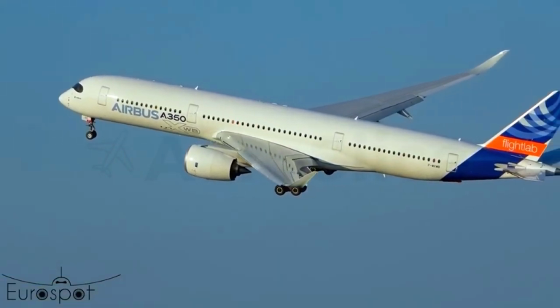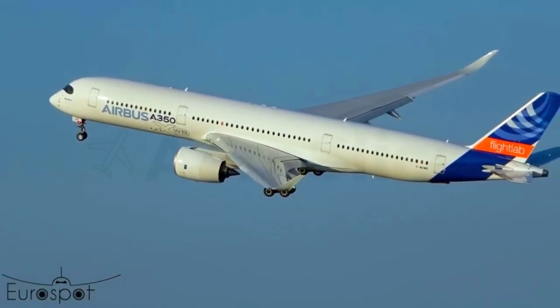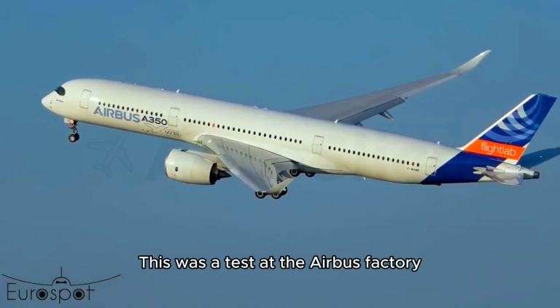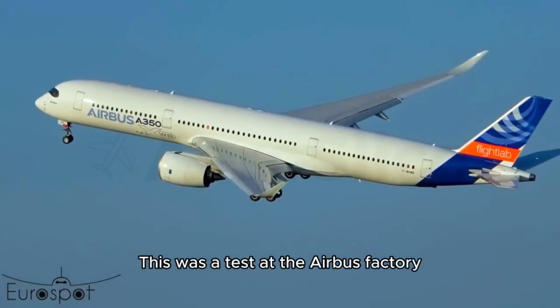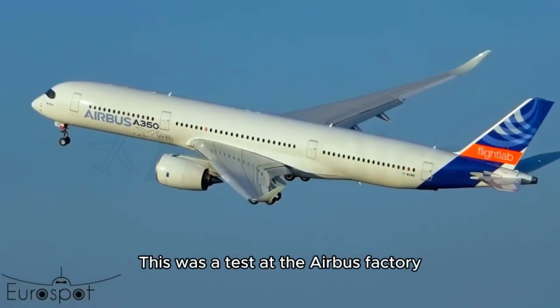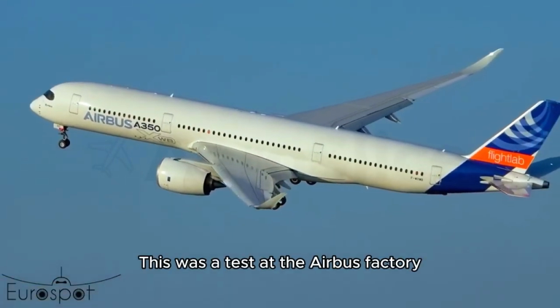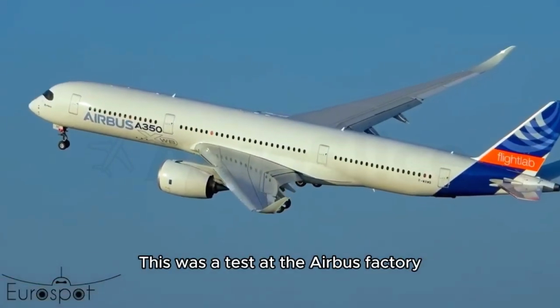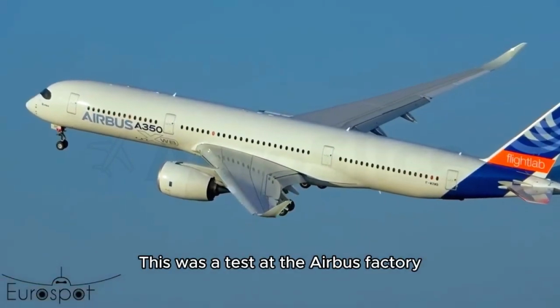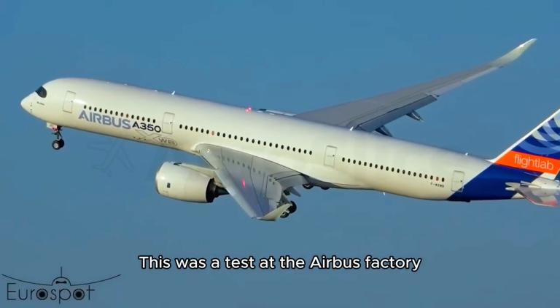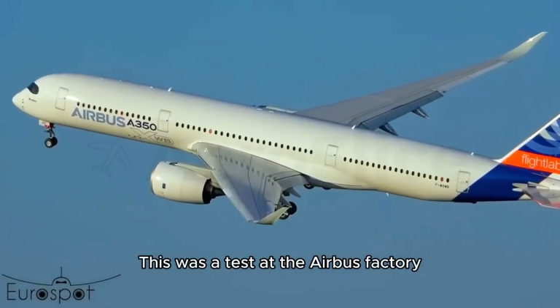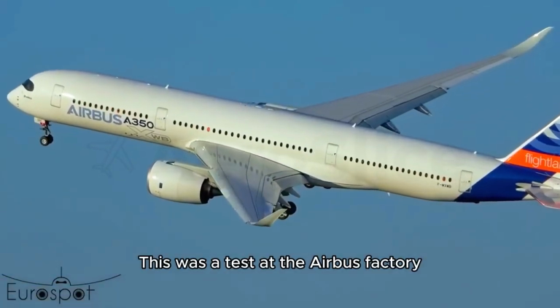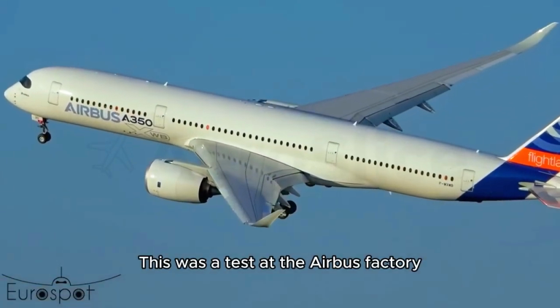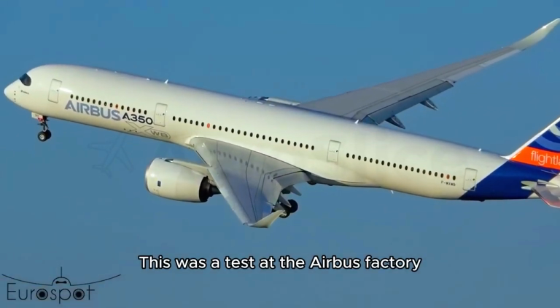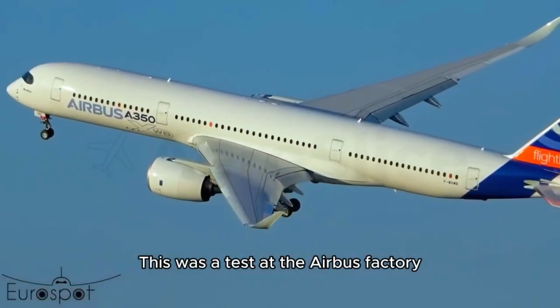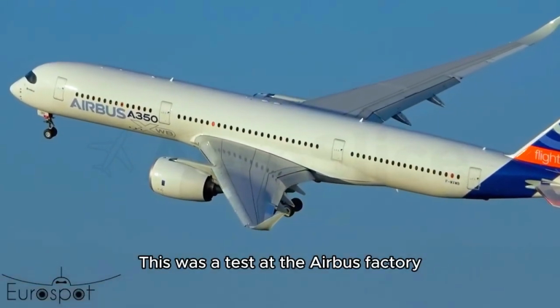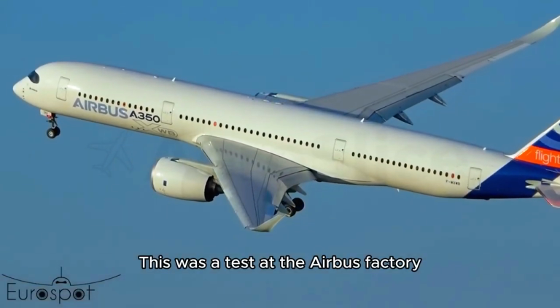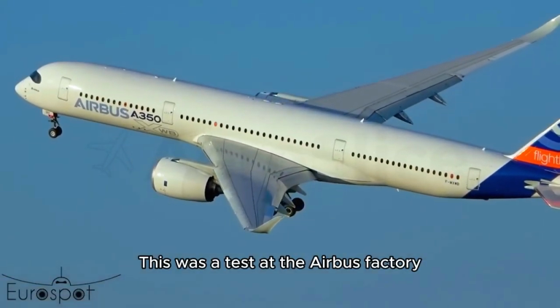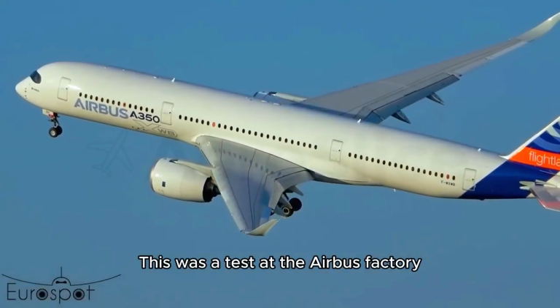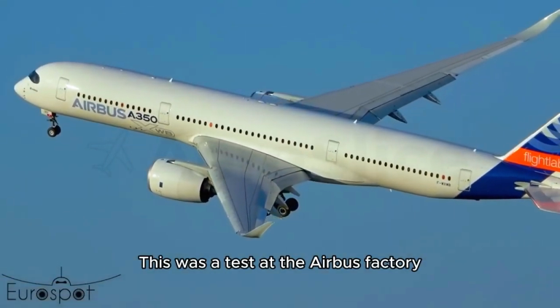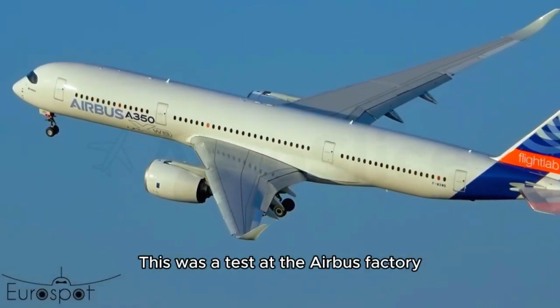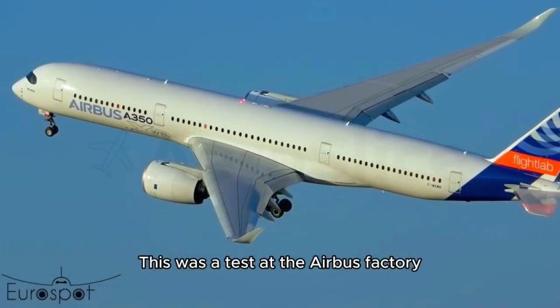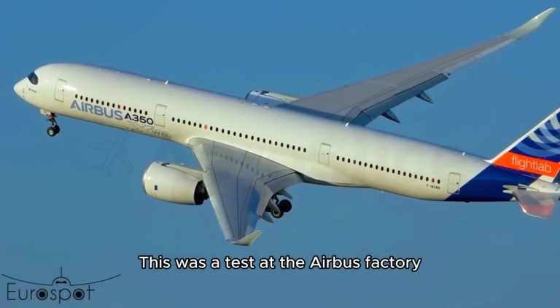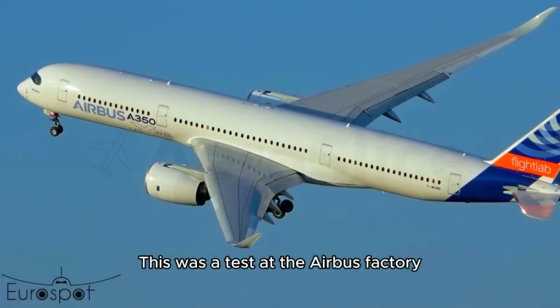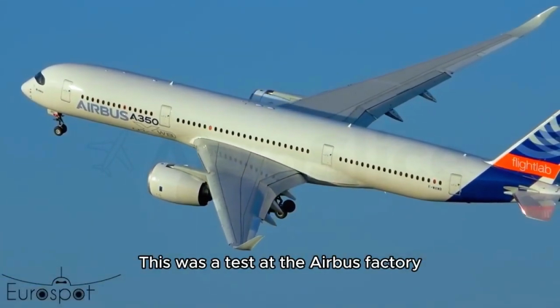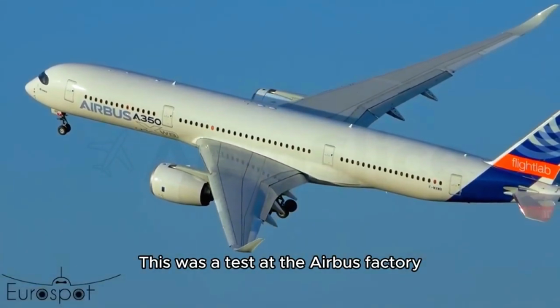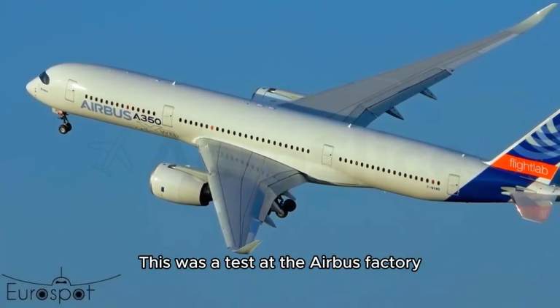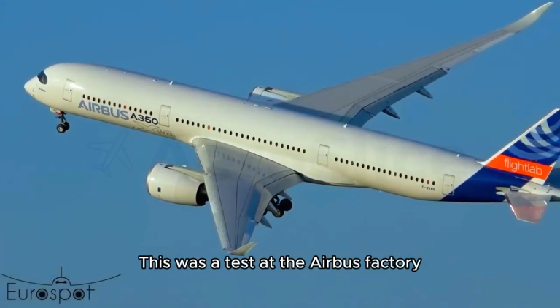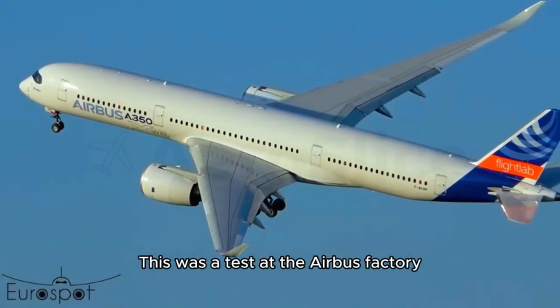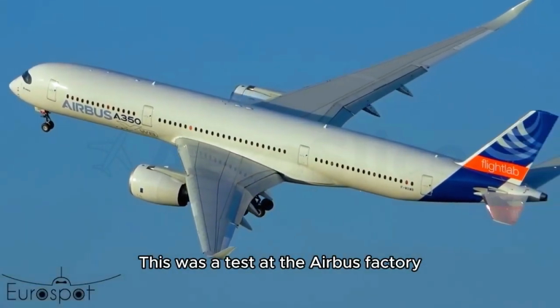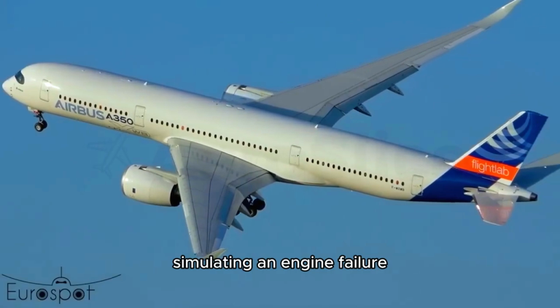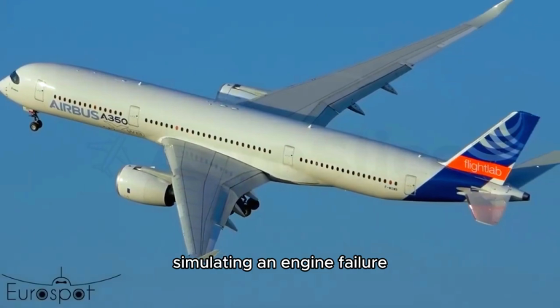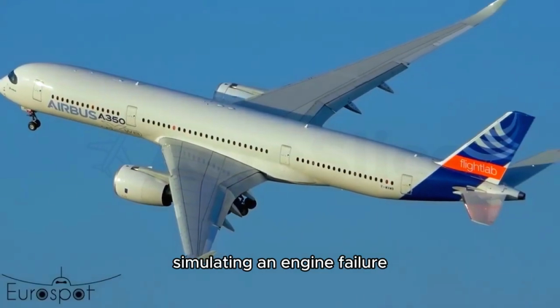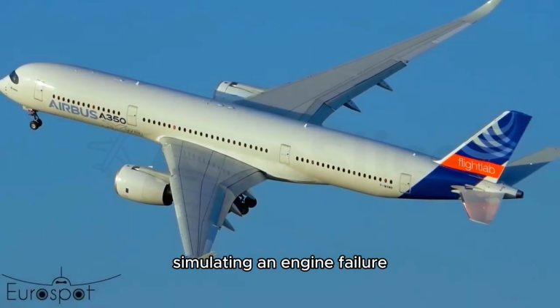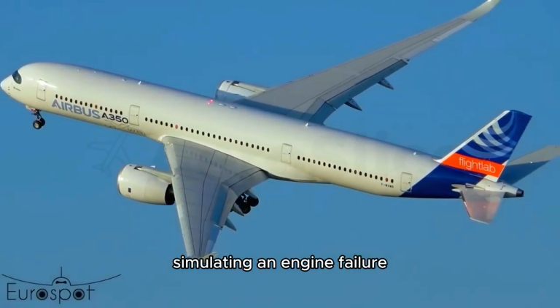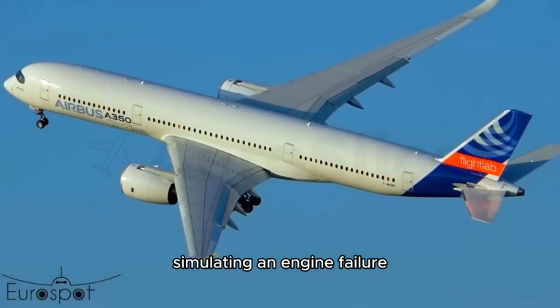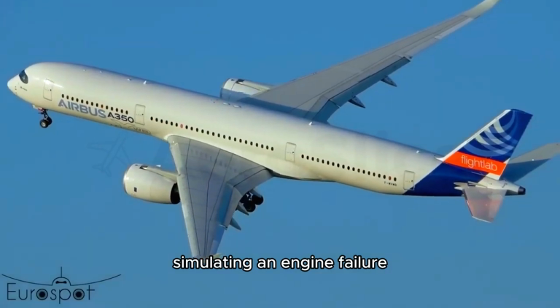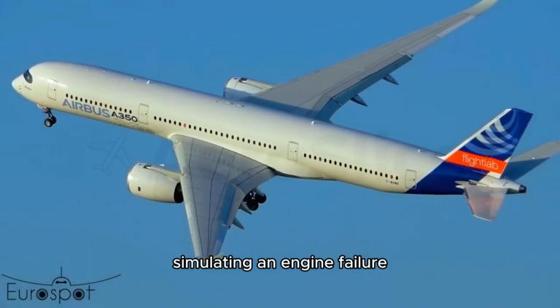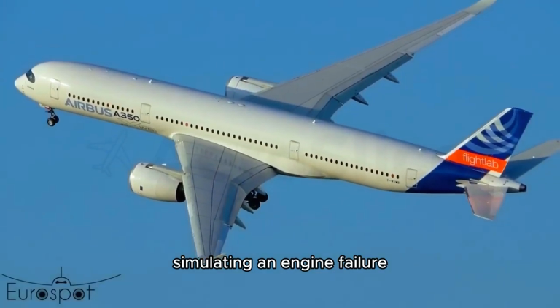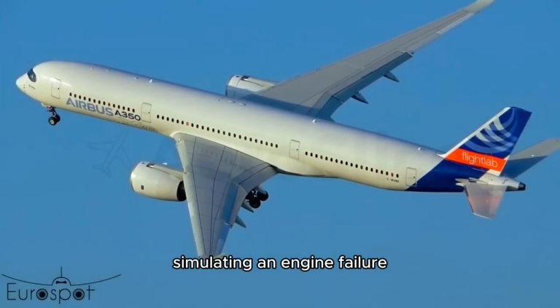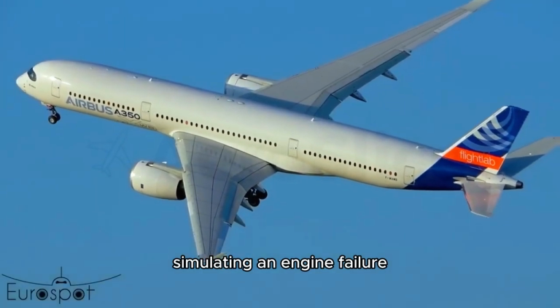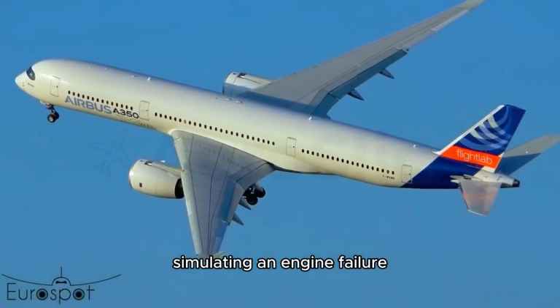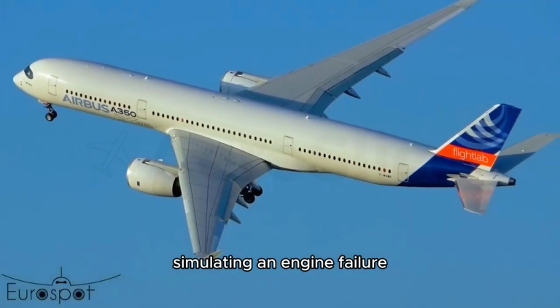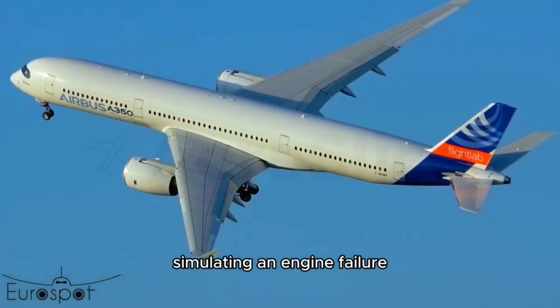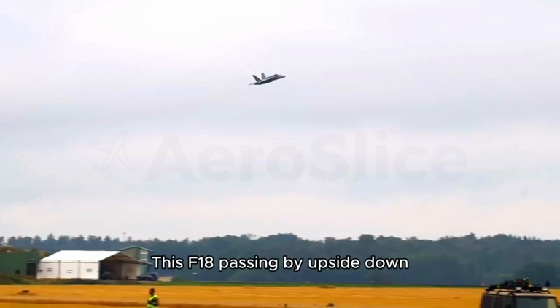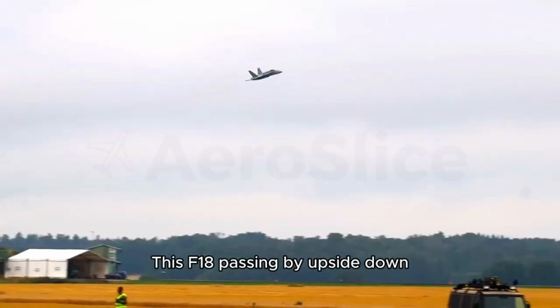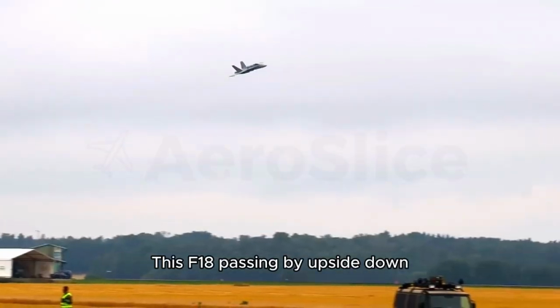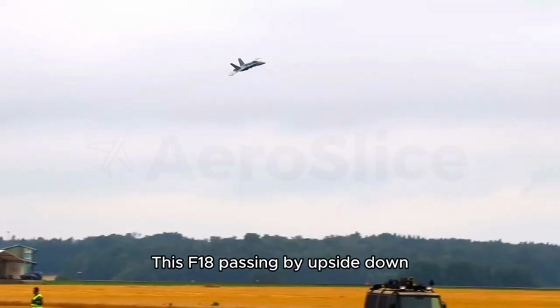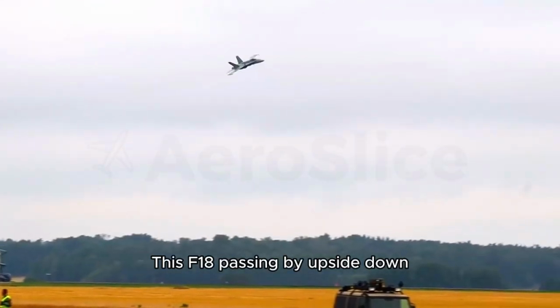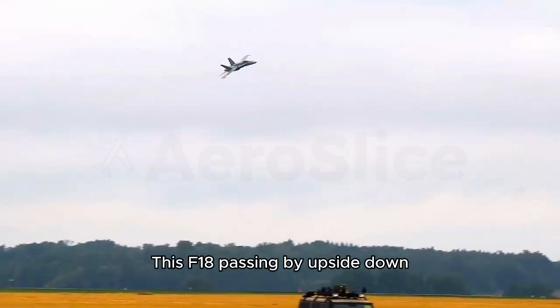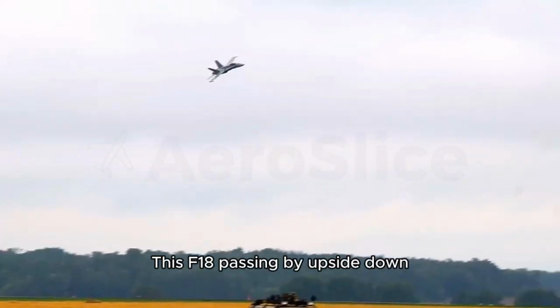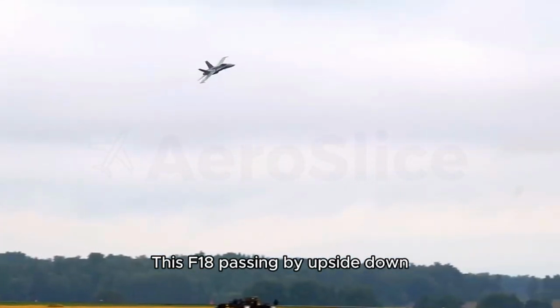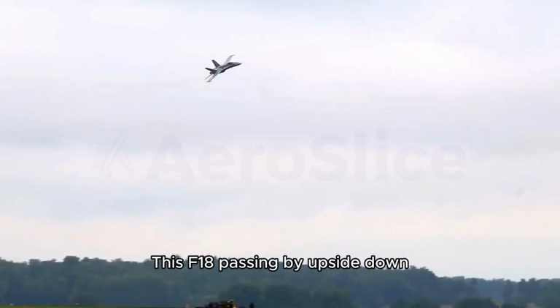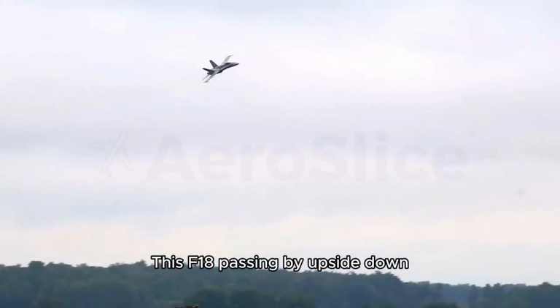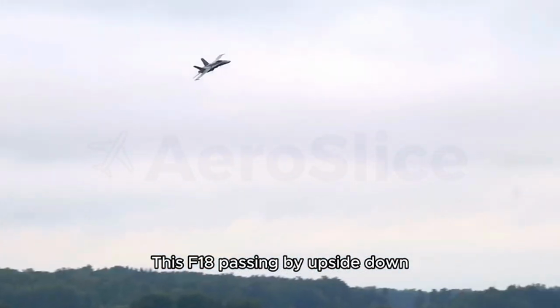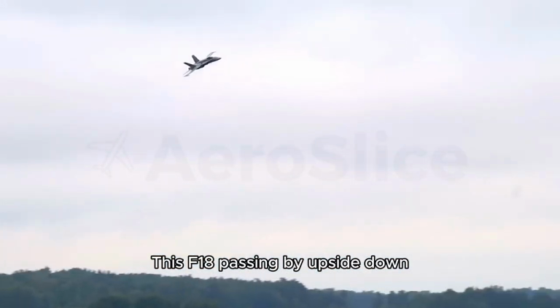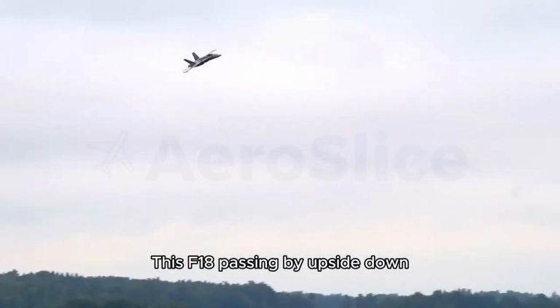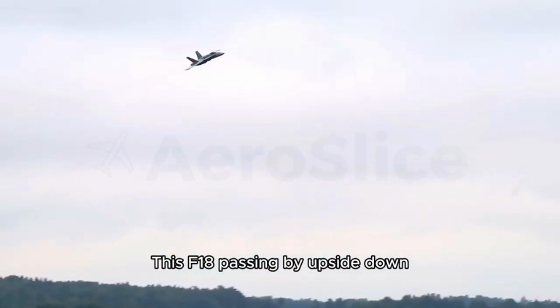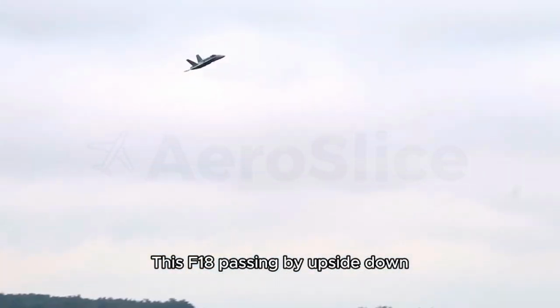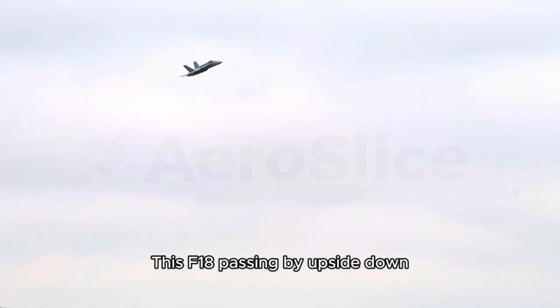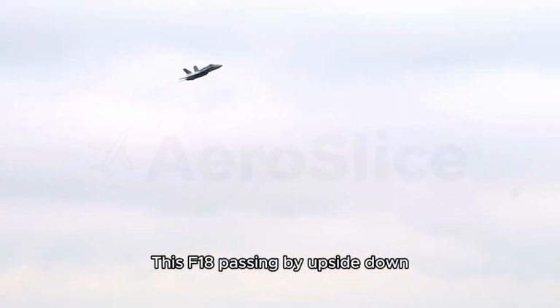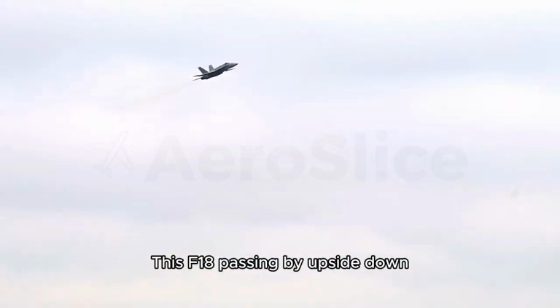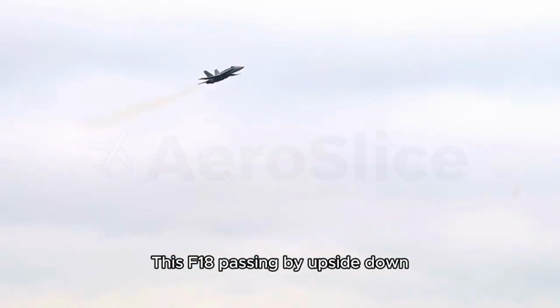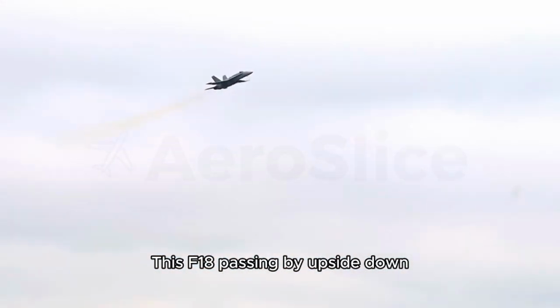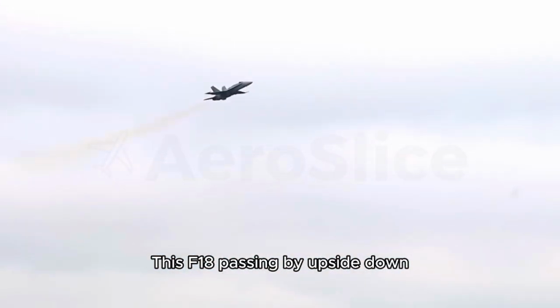This was a test at the Airbus factory simulating an engine failure. This Airbus A380 passing by upside down.